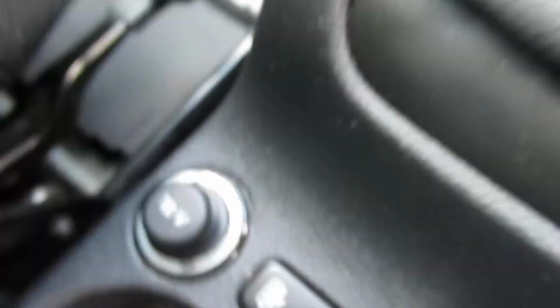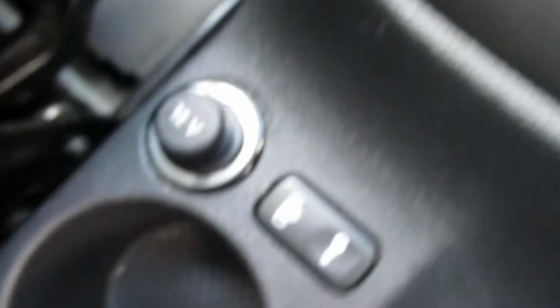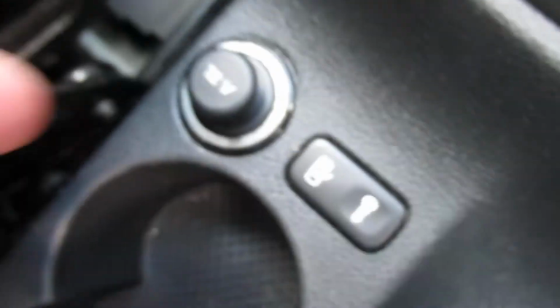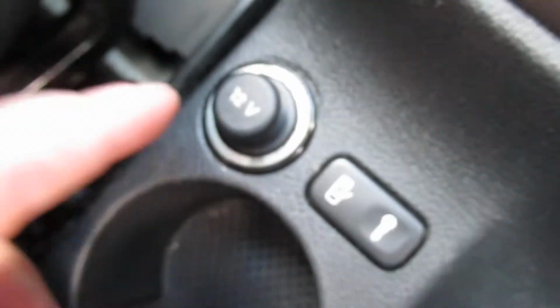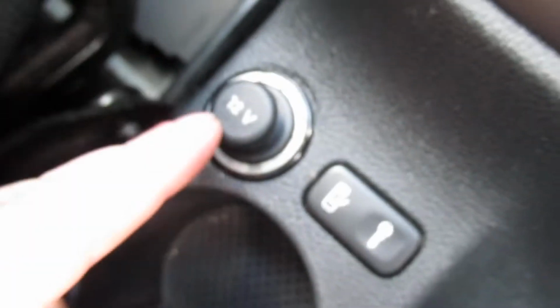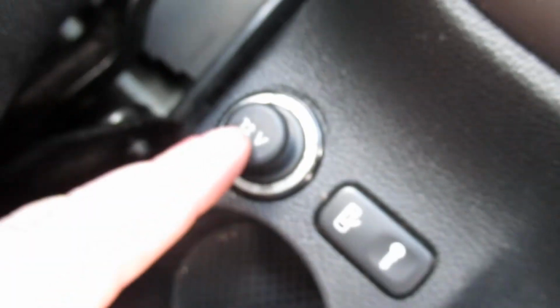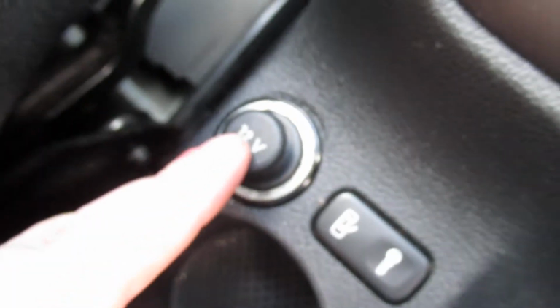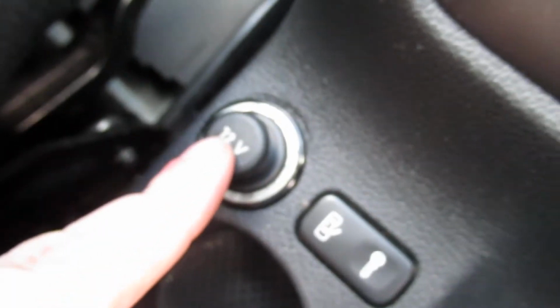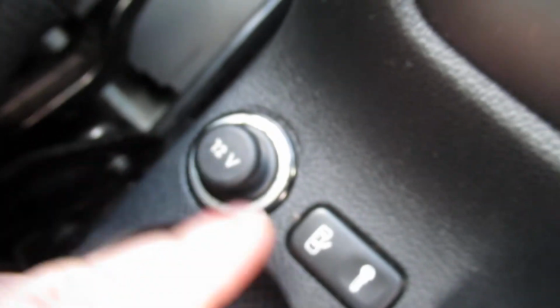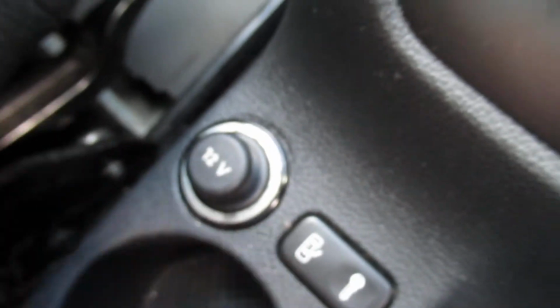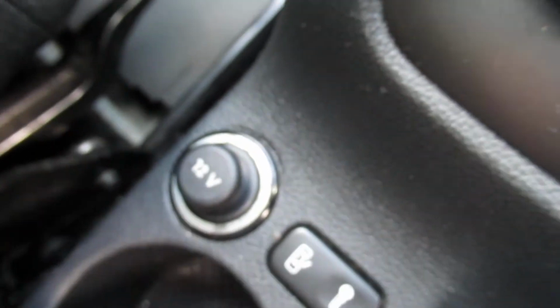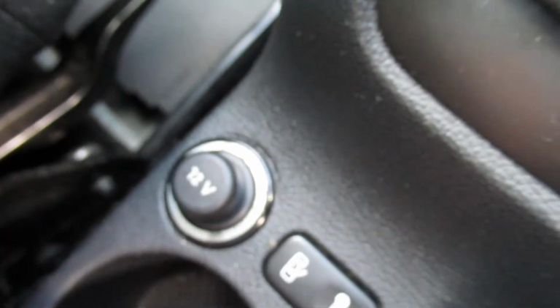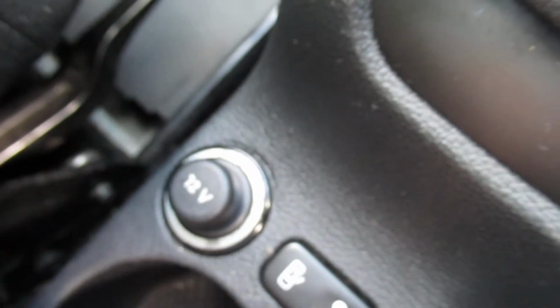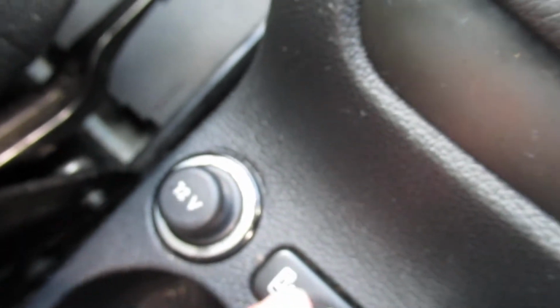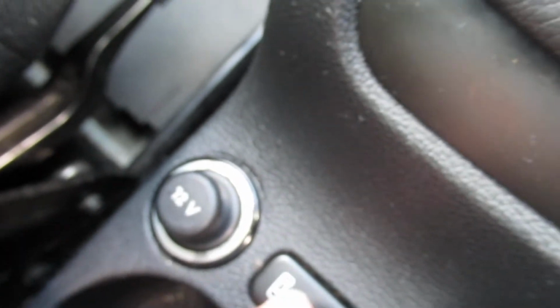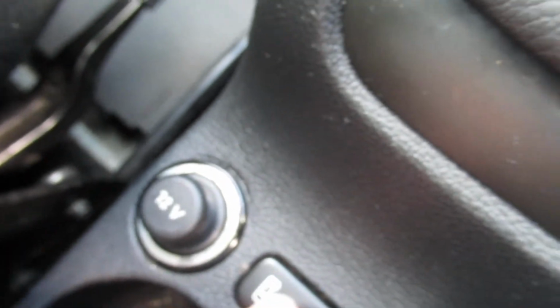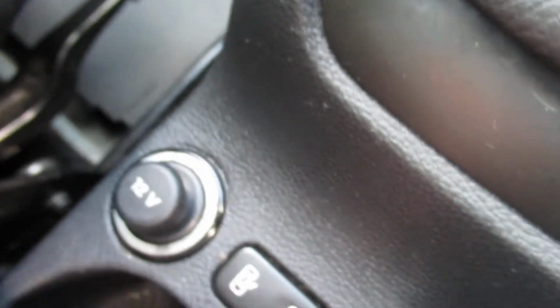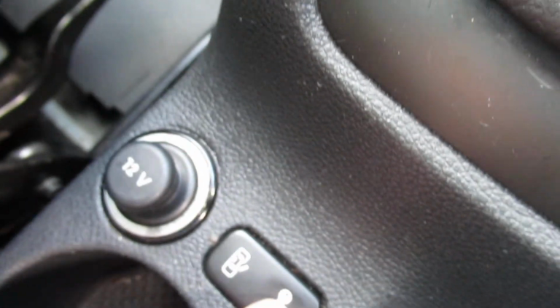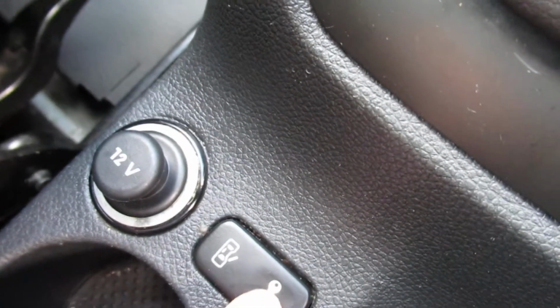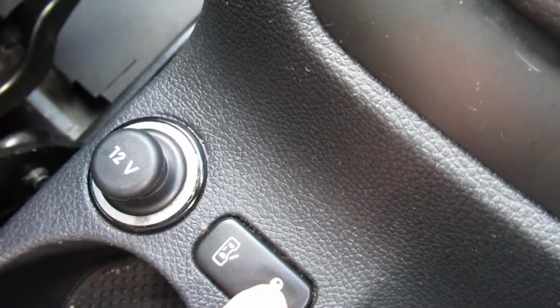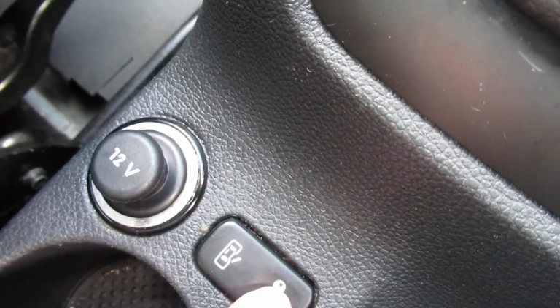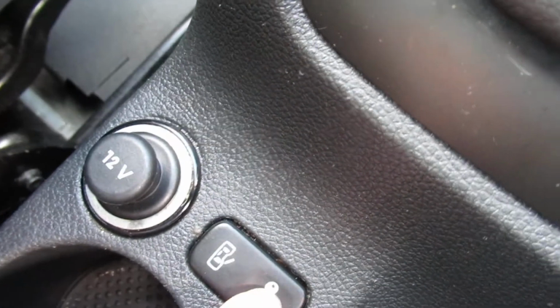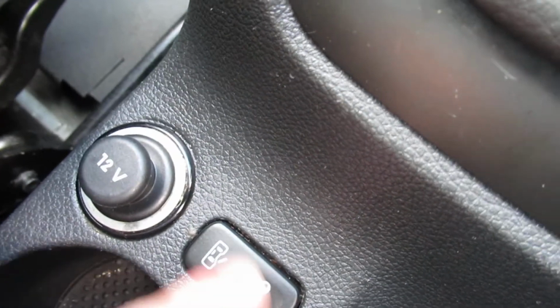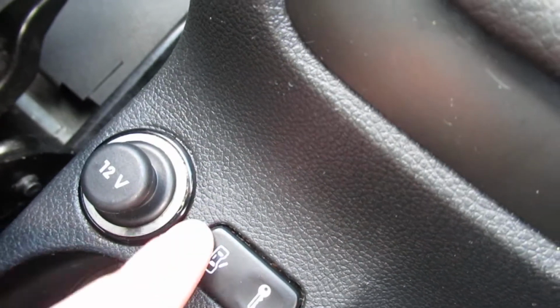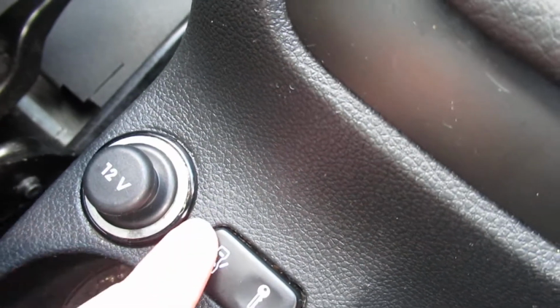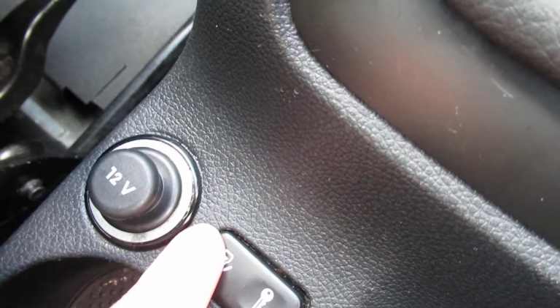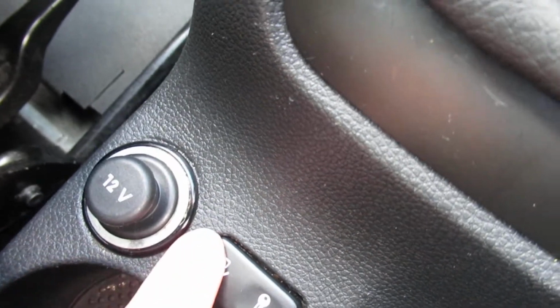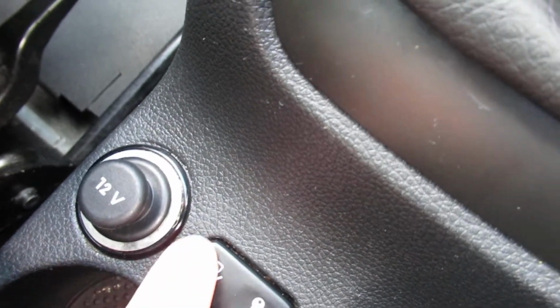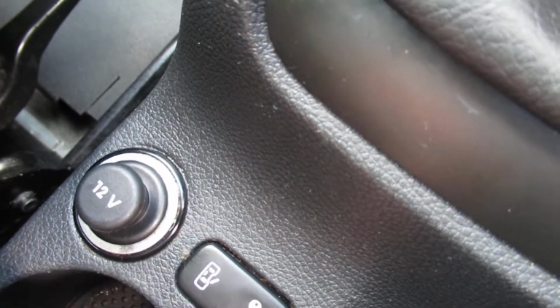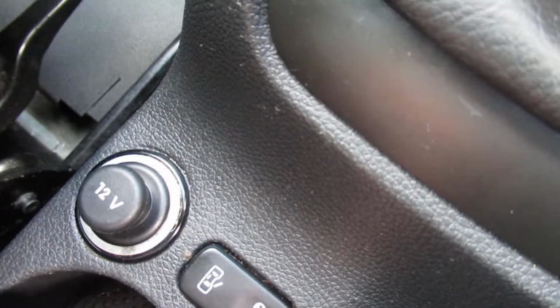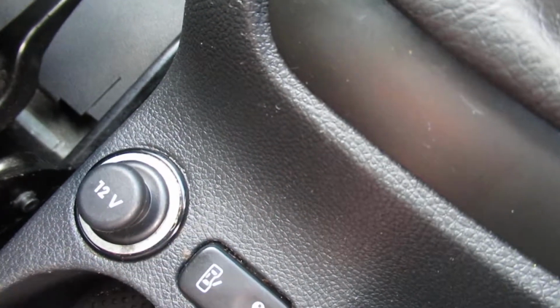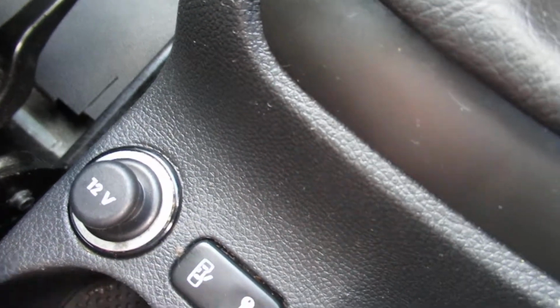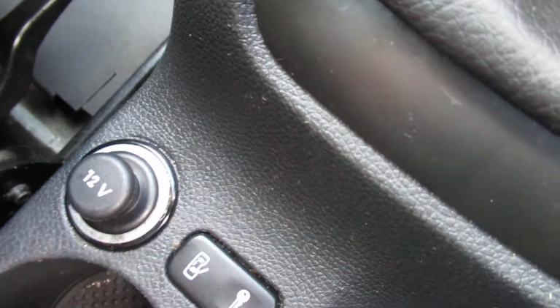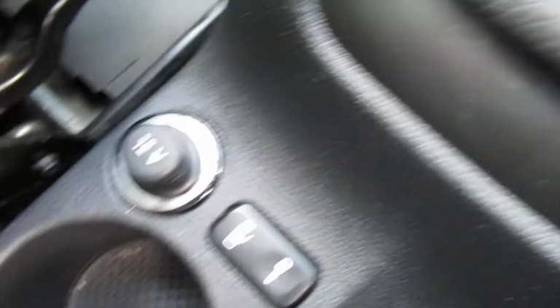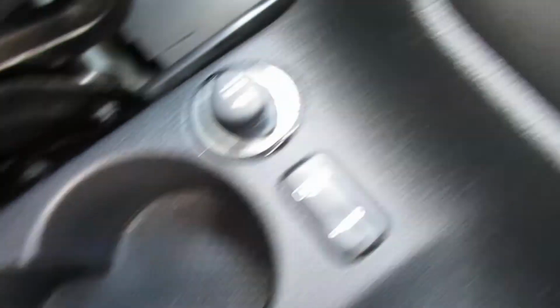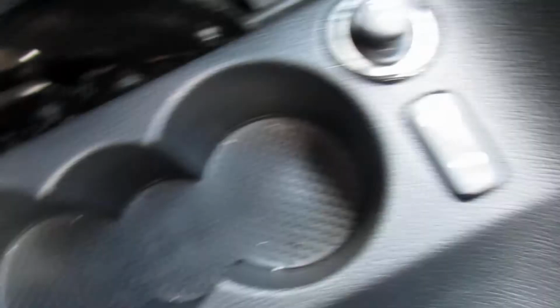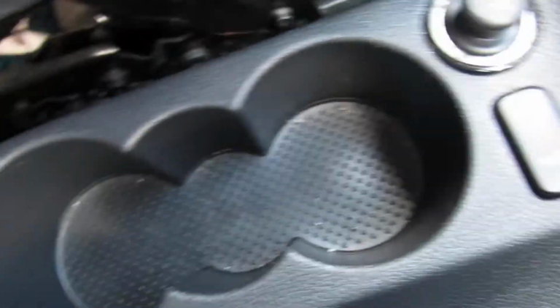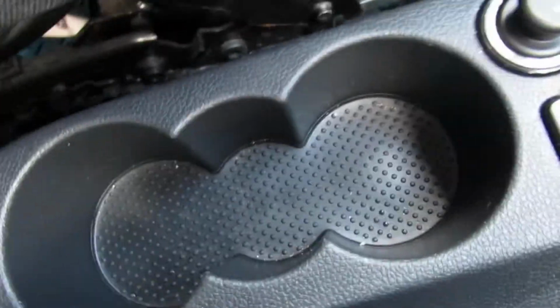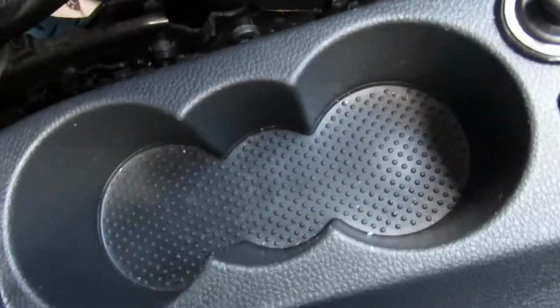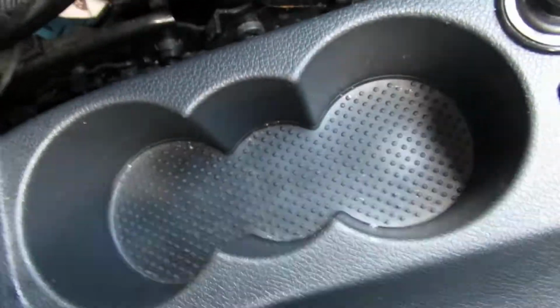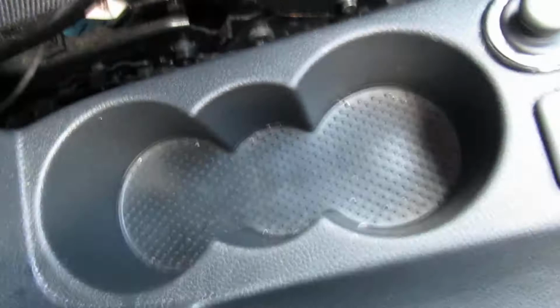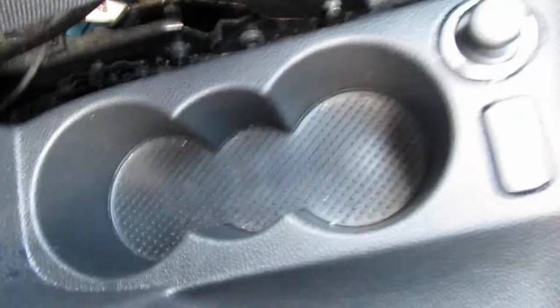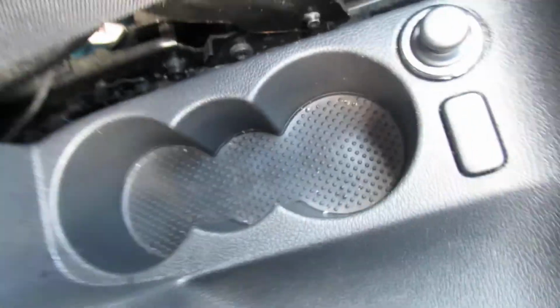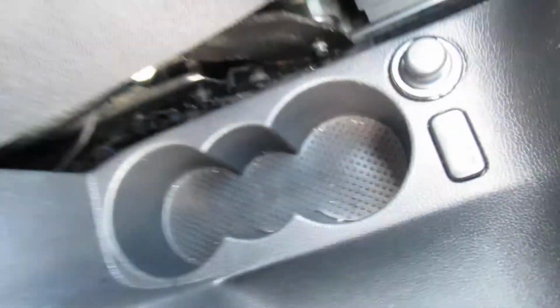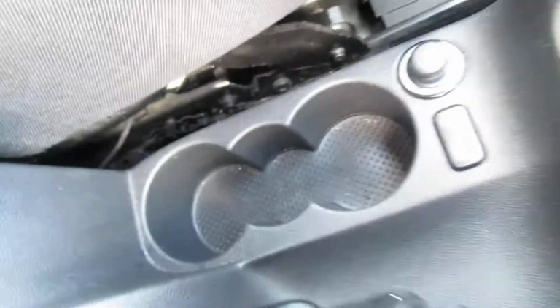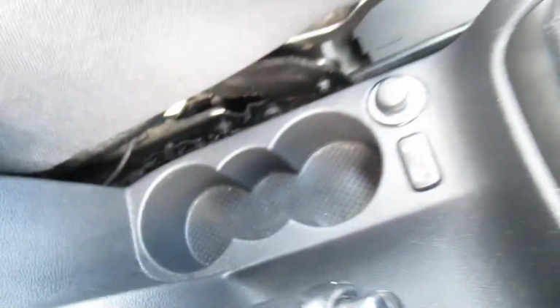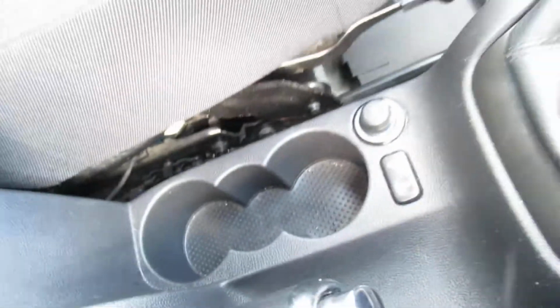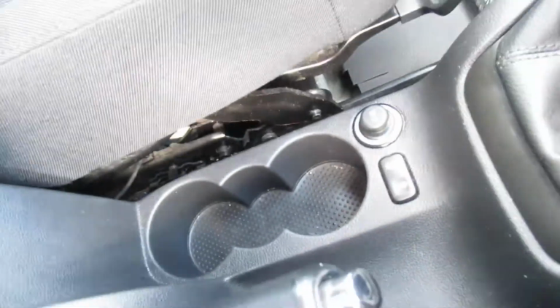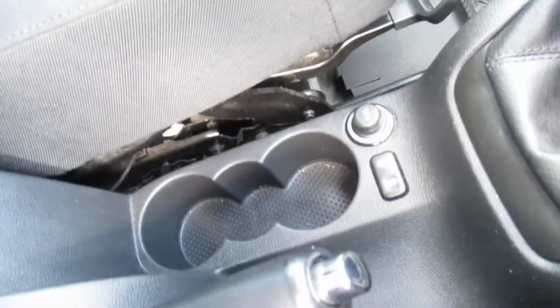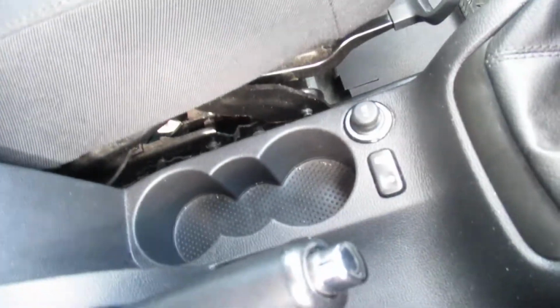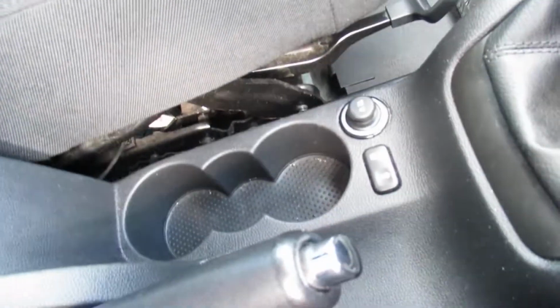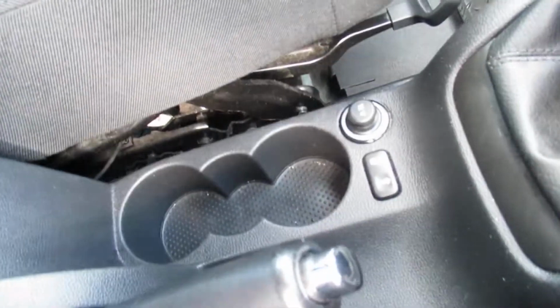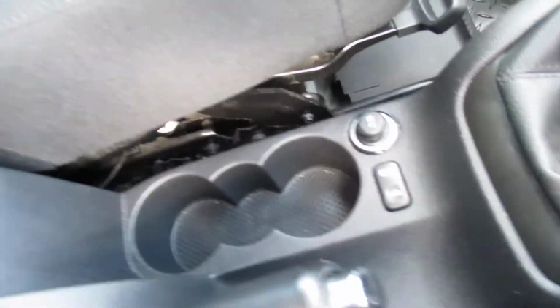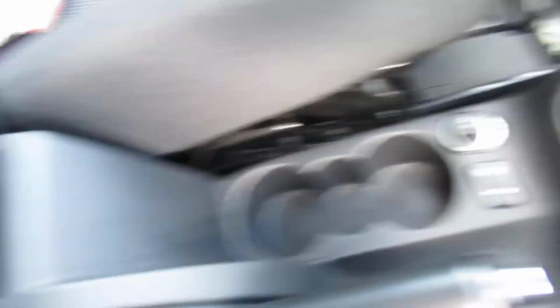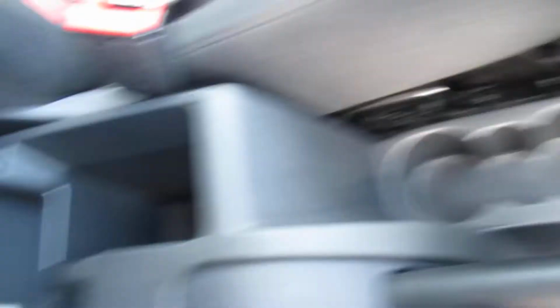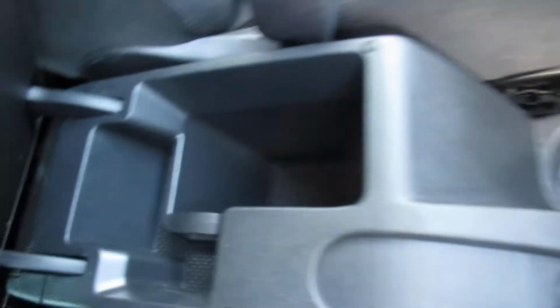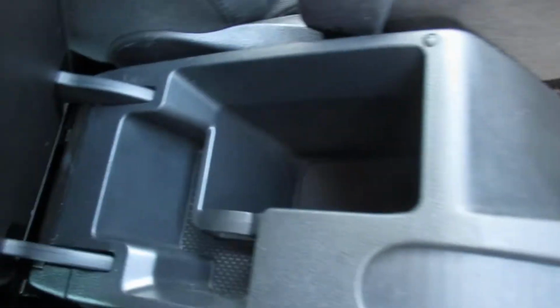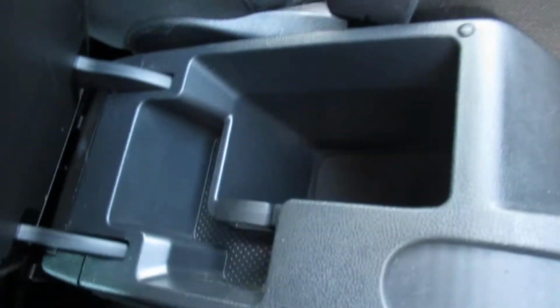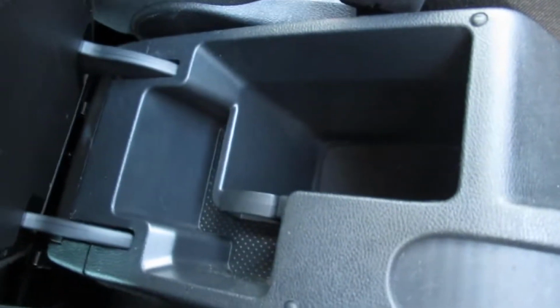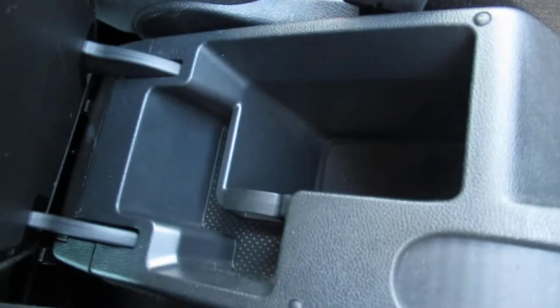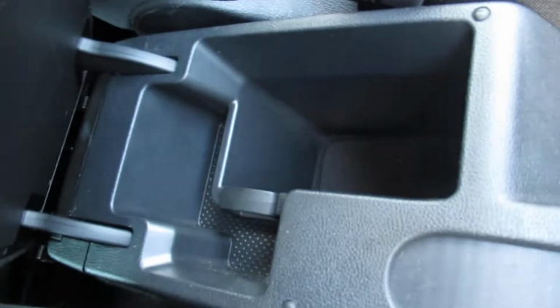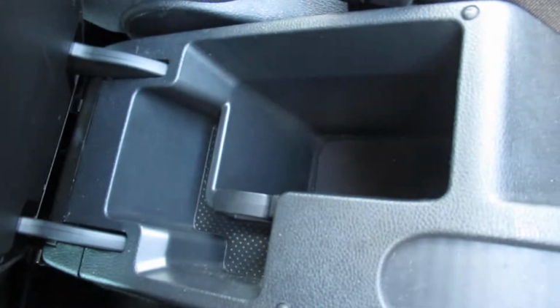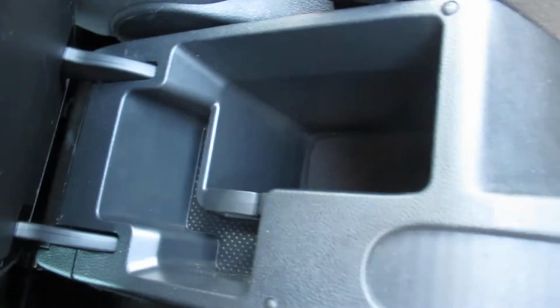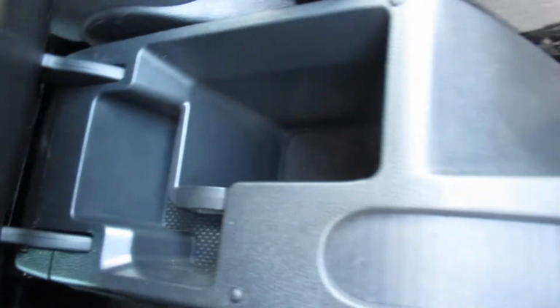There's a 12-volt outlet there, door lock, cup holders, and a centre armrest.